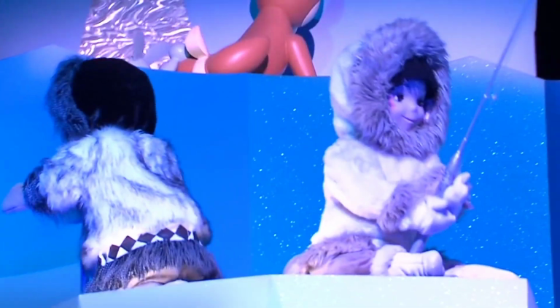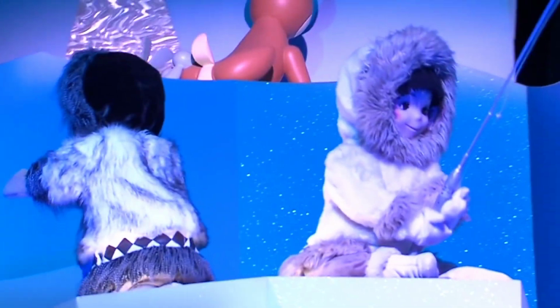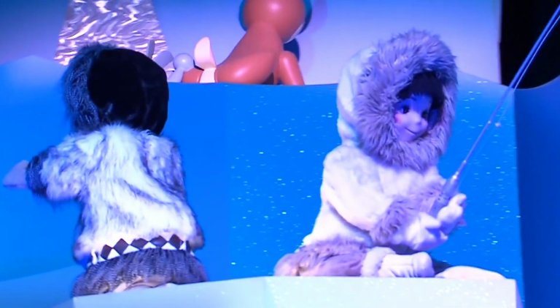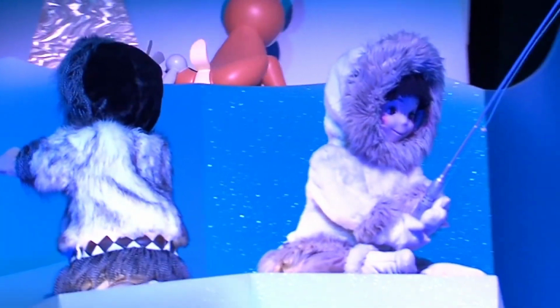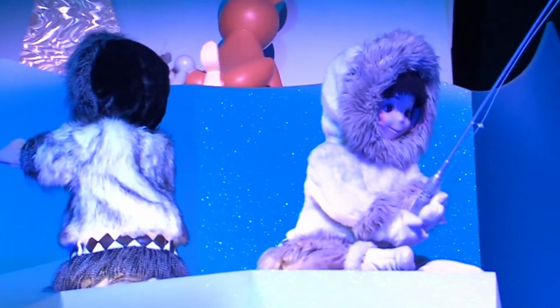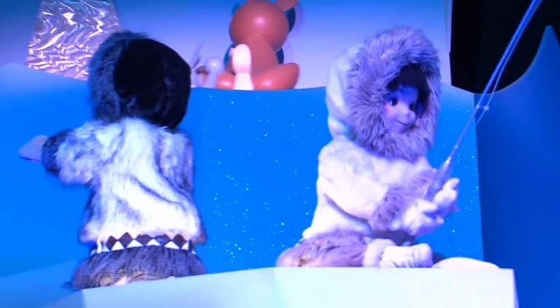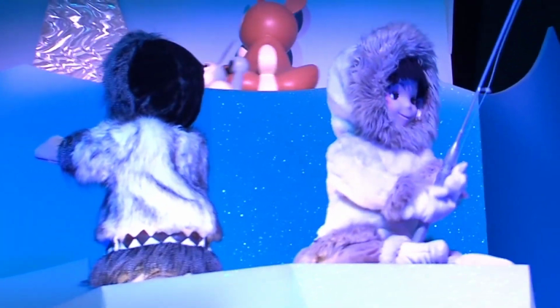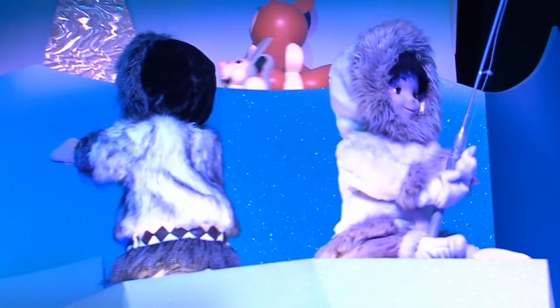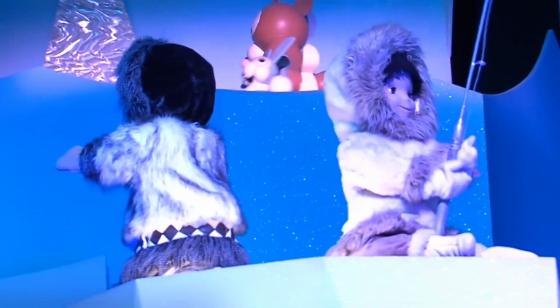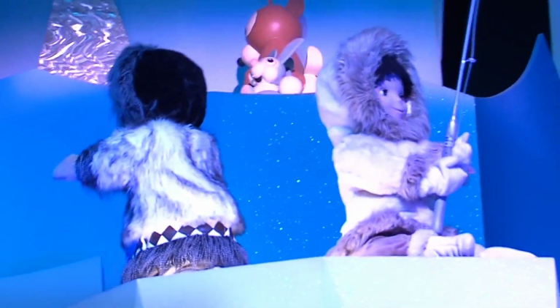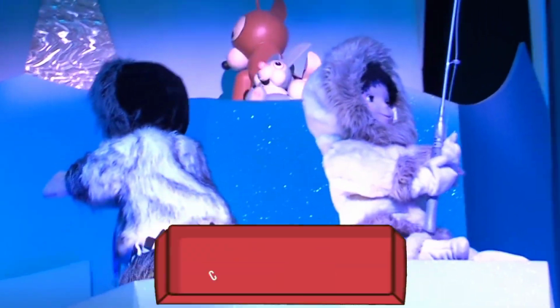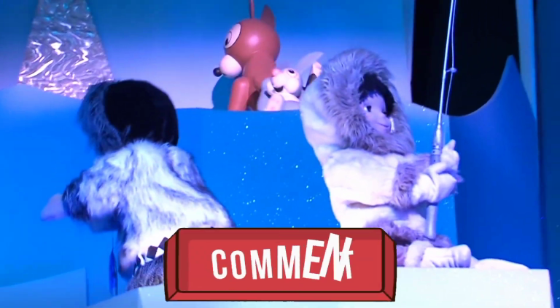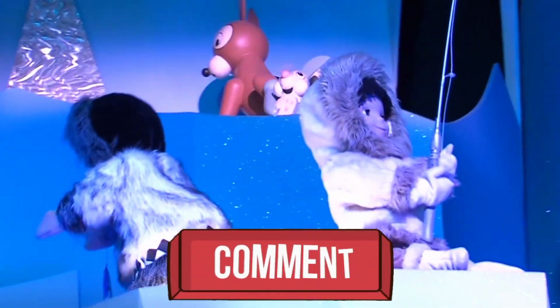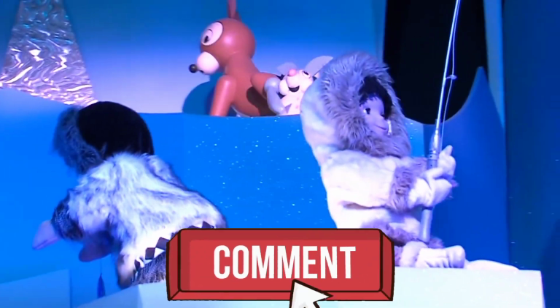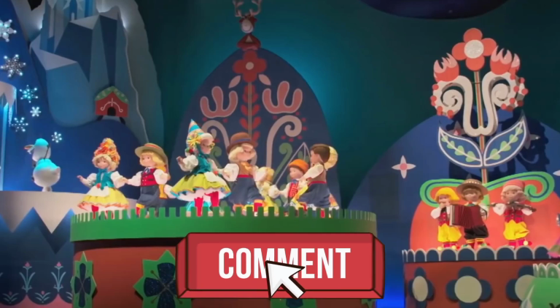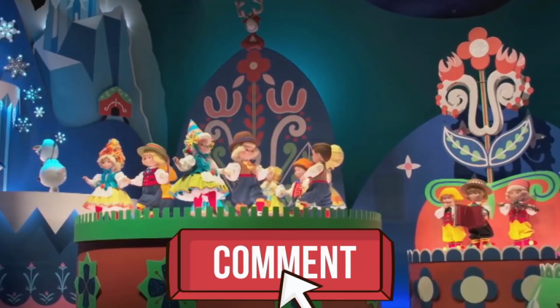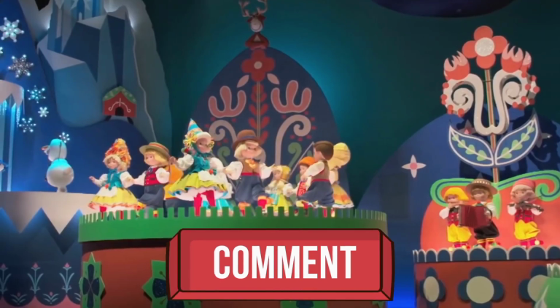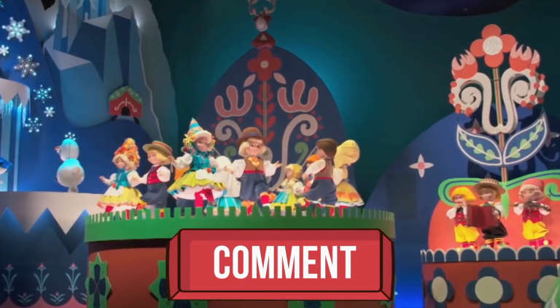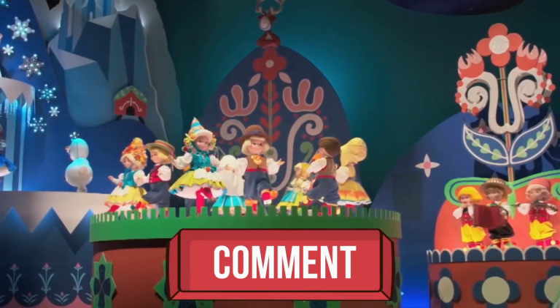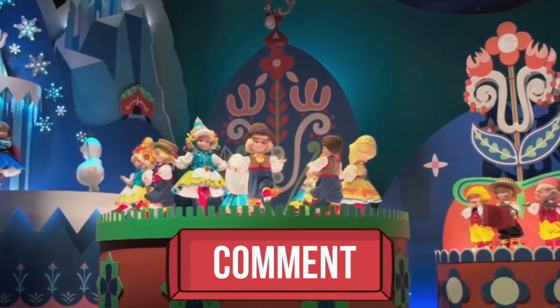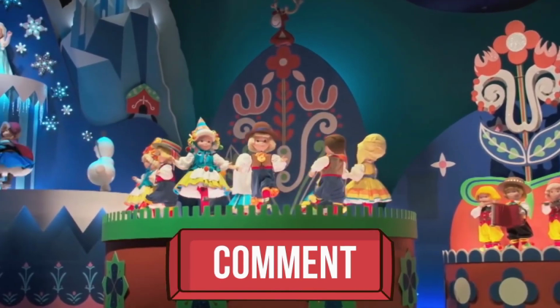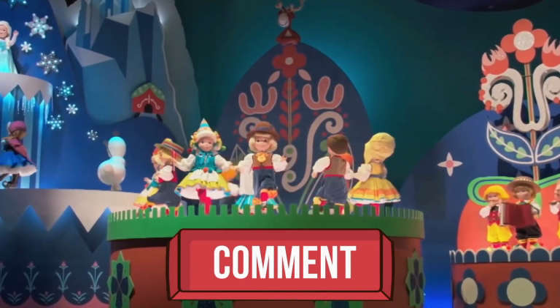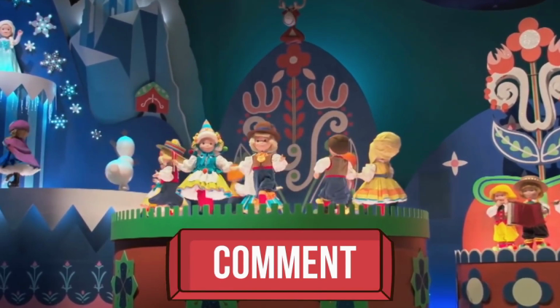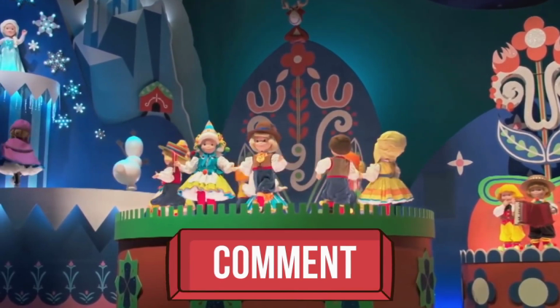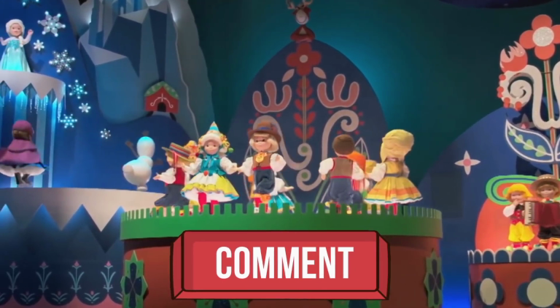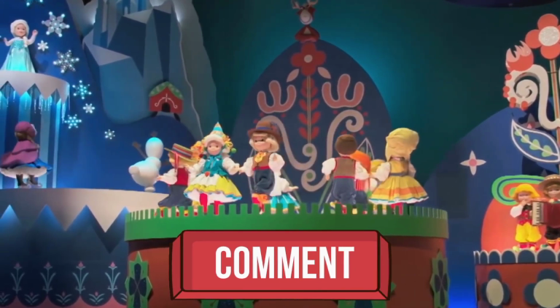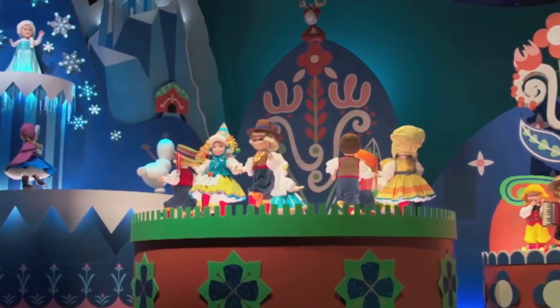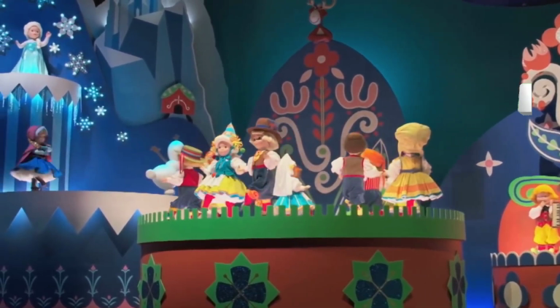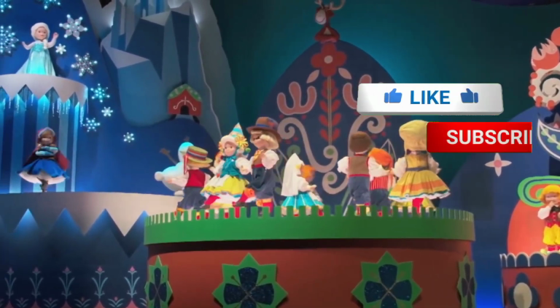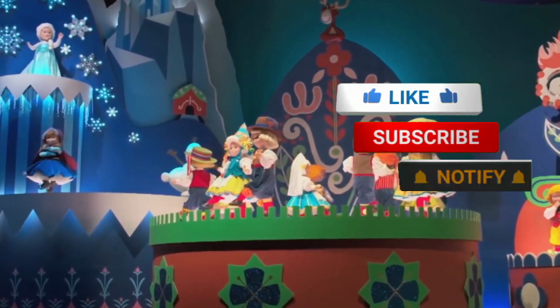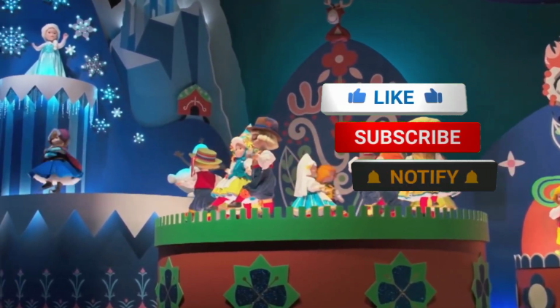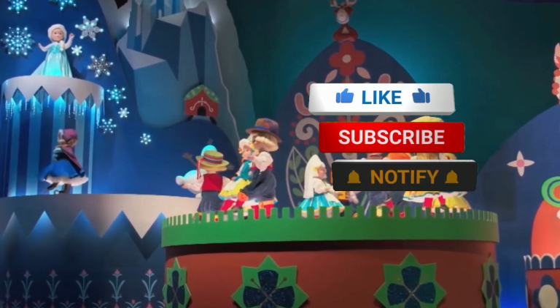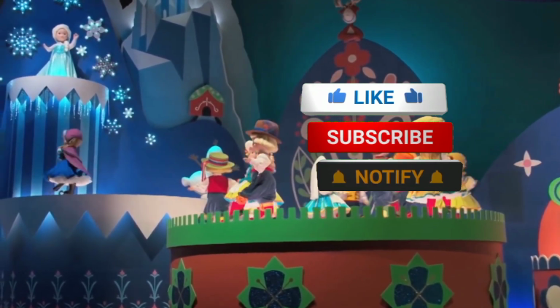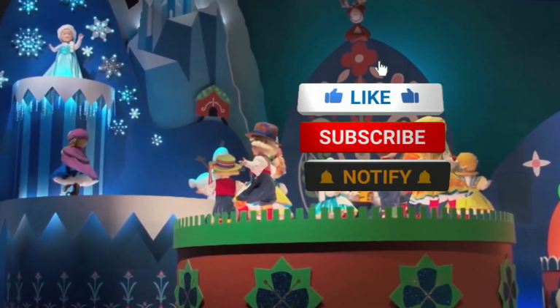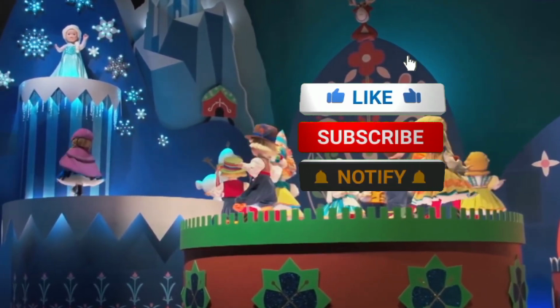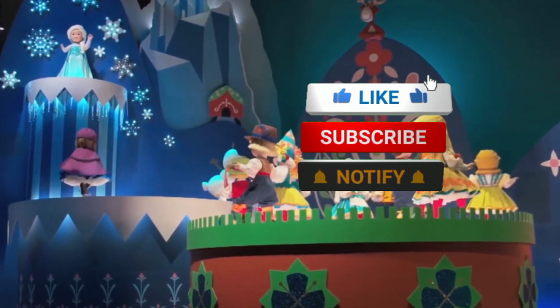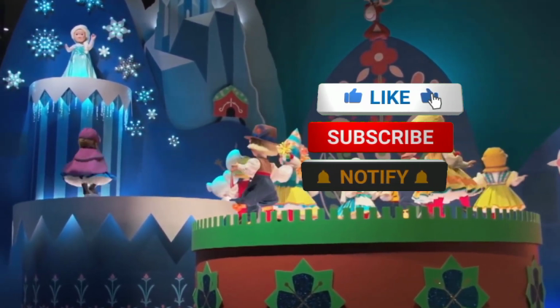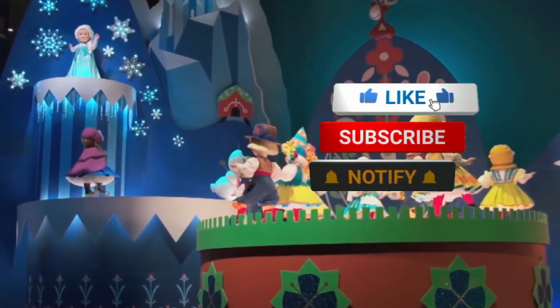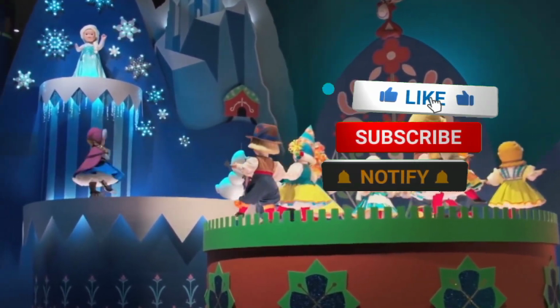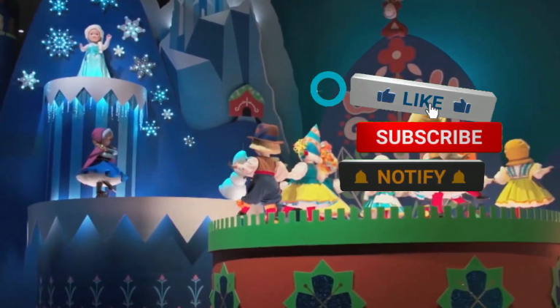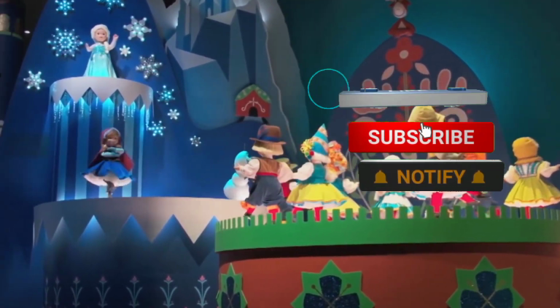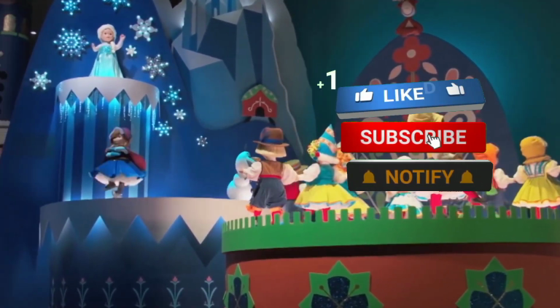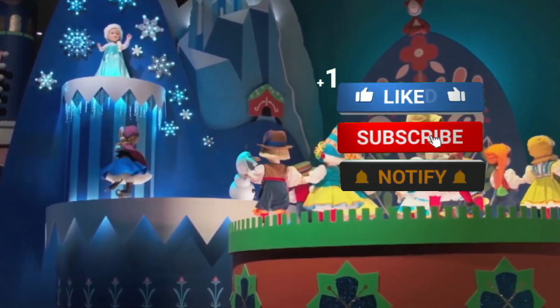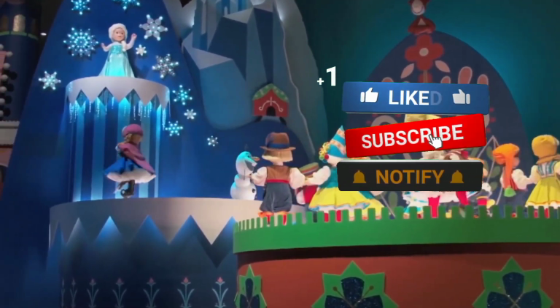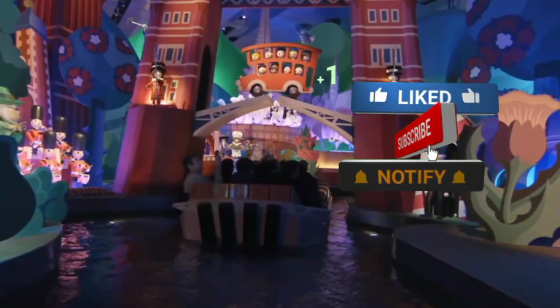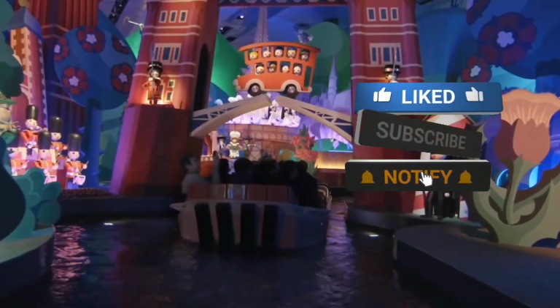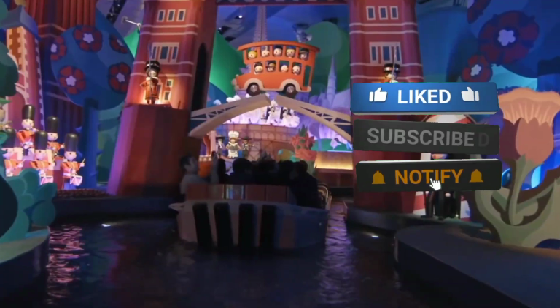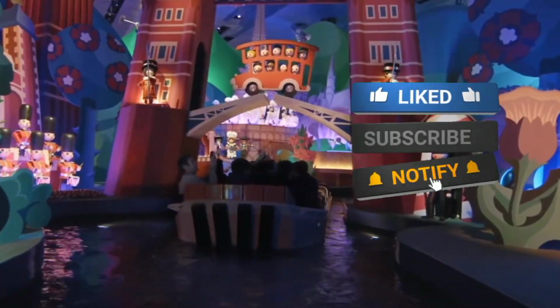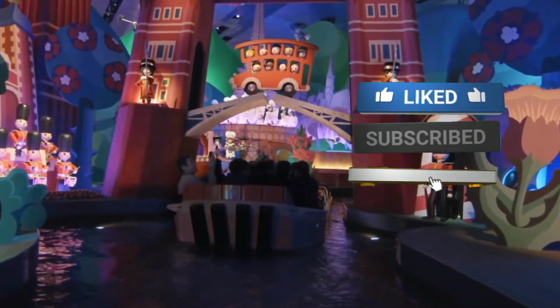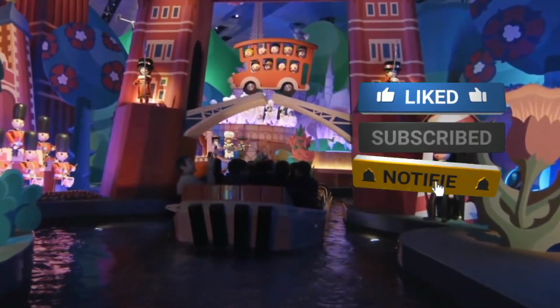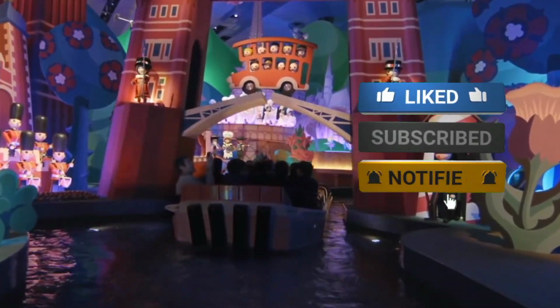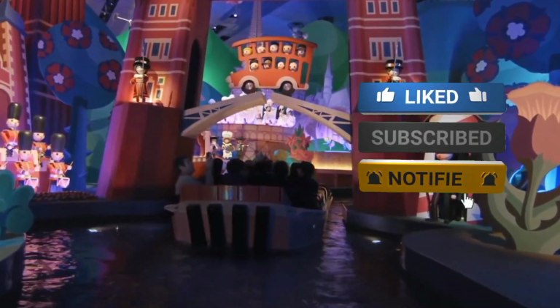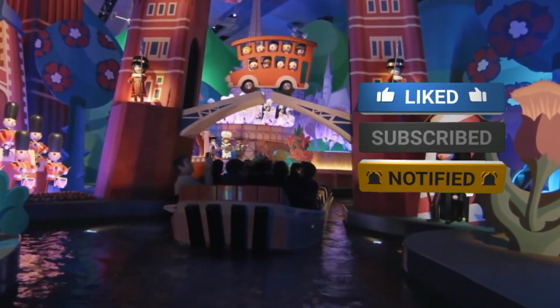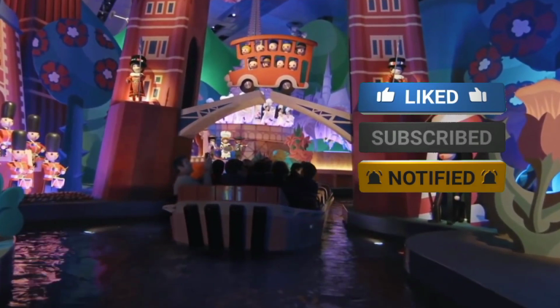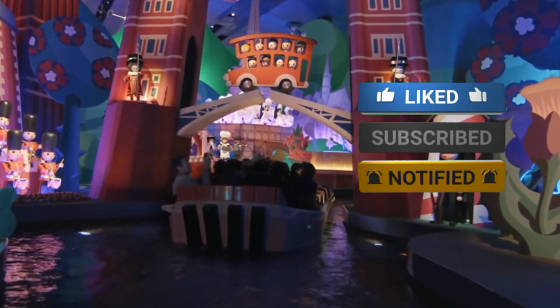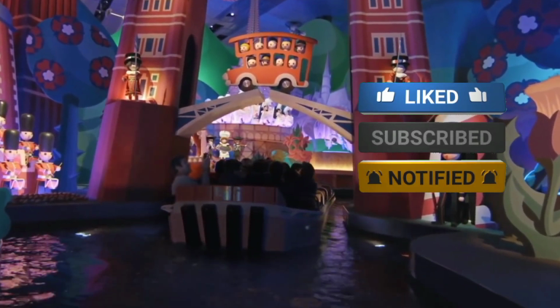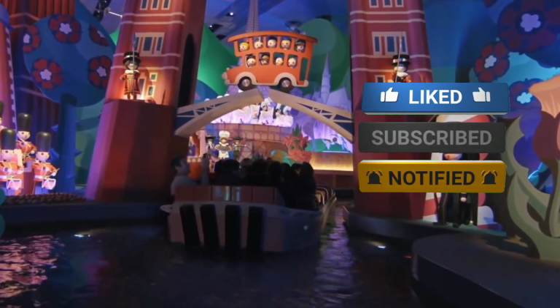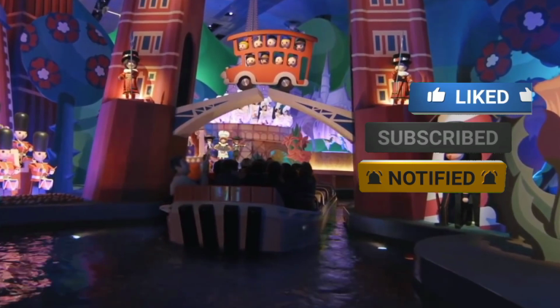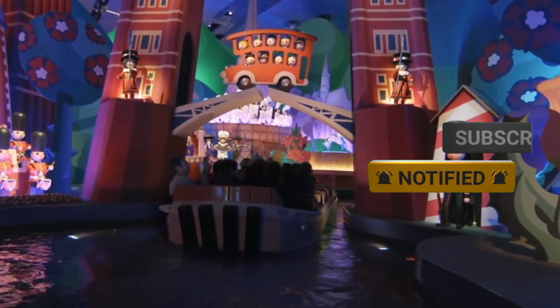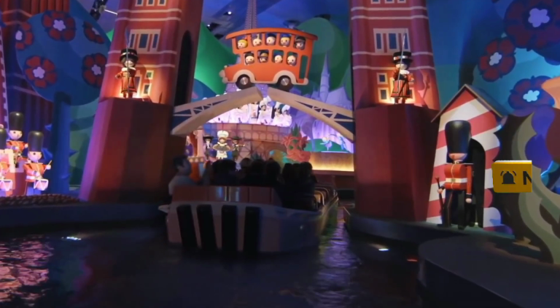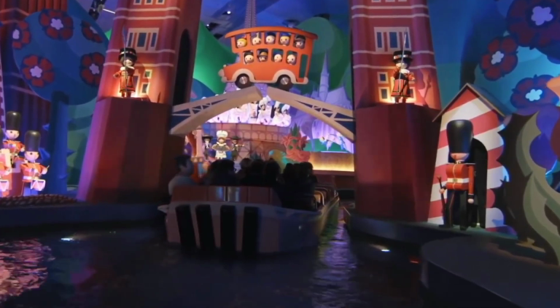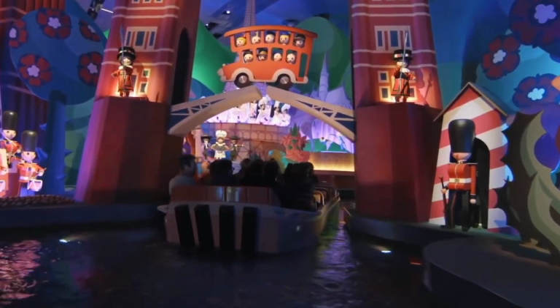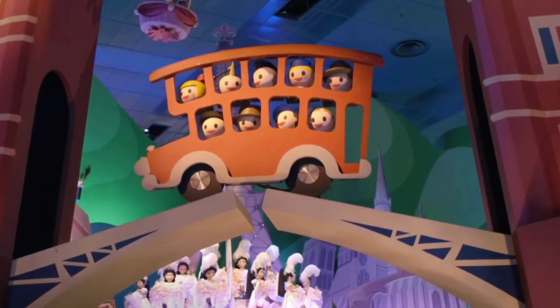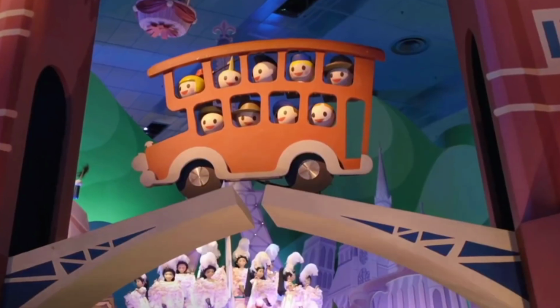When it comes to Disneyland, what is your favorite hidden secret? Let us know in the comment section below. If you liked this video, don't forget to hit the like button and subscribe to our YouTube channel. Thanks for watching.